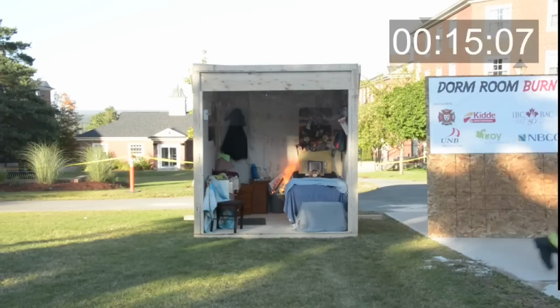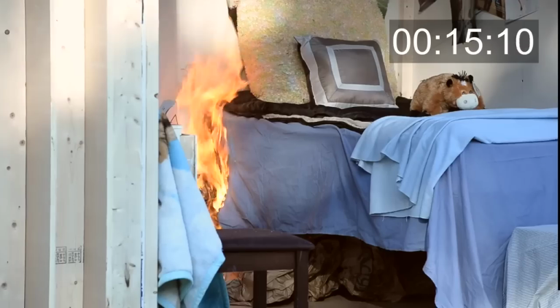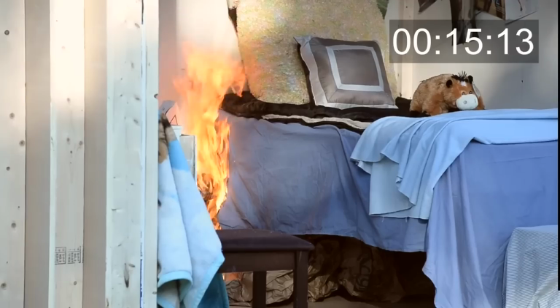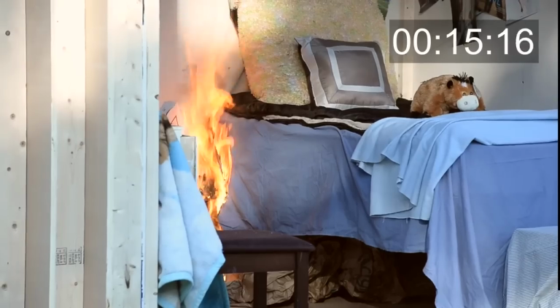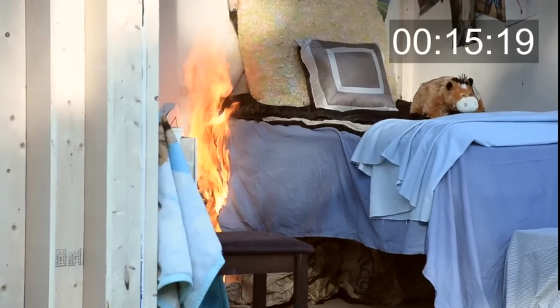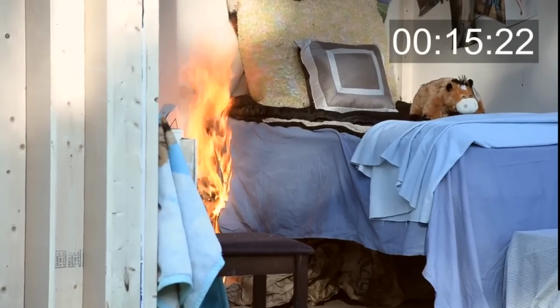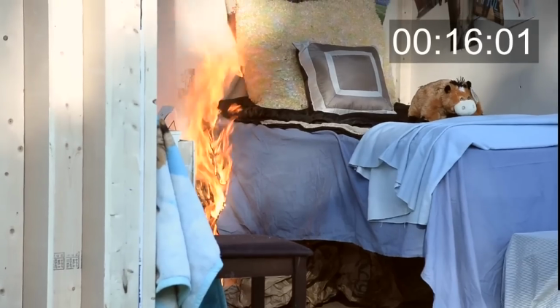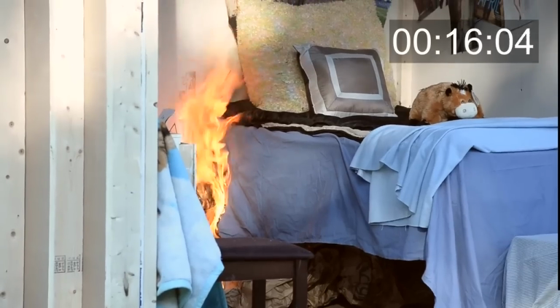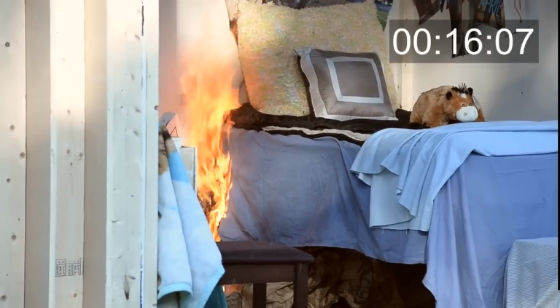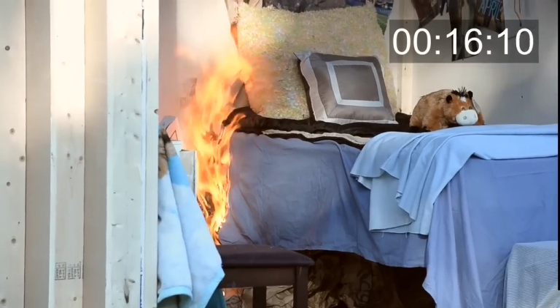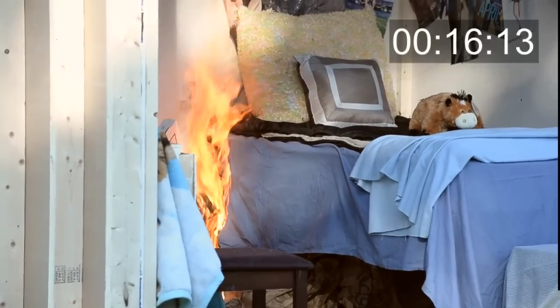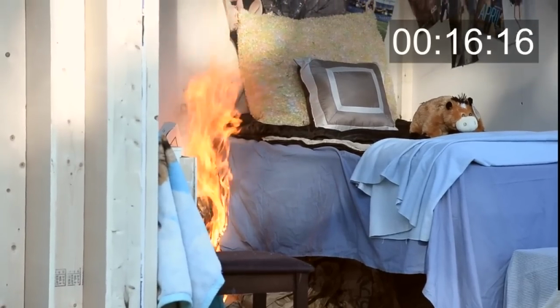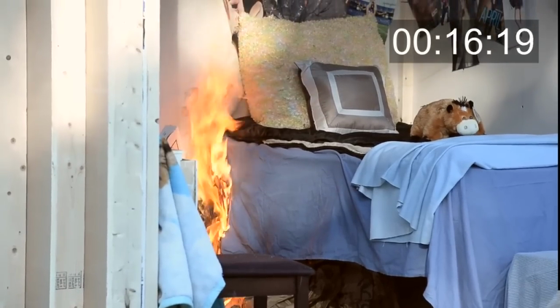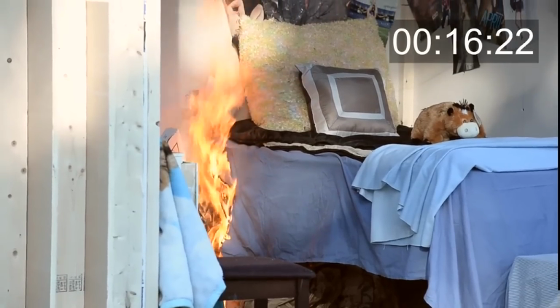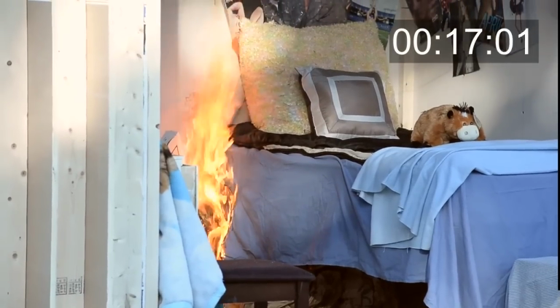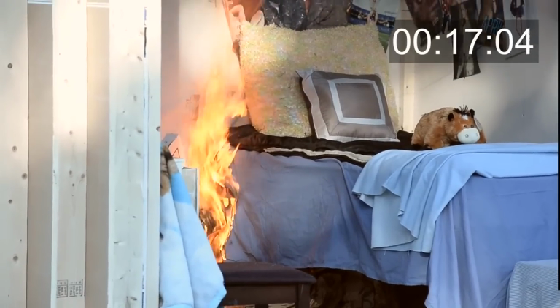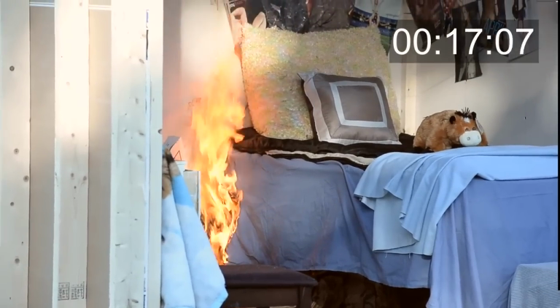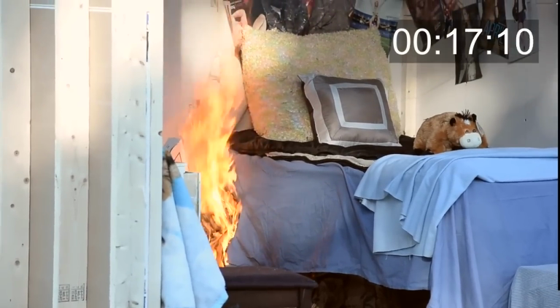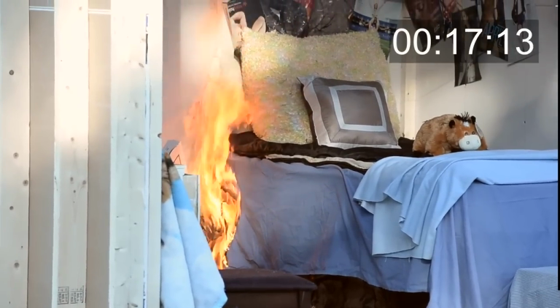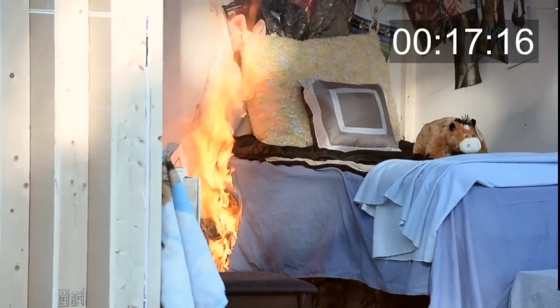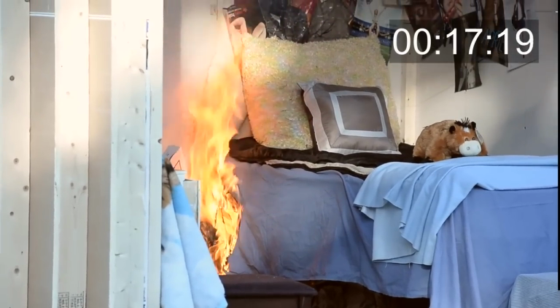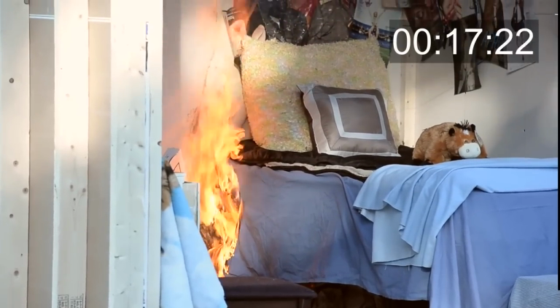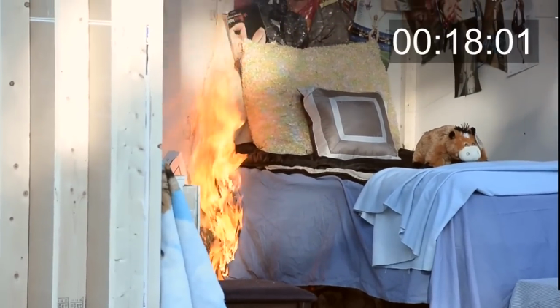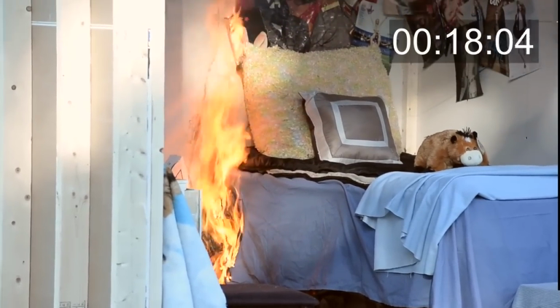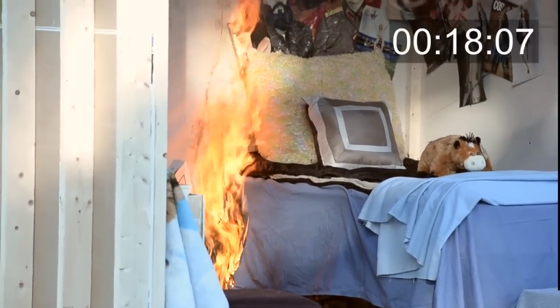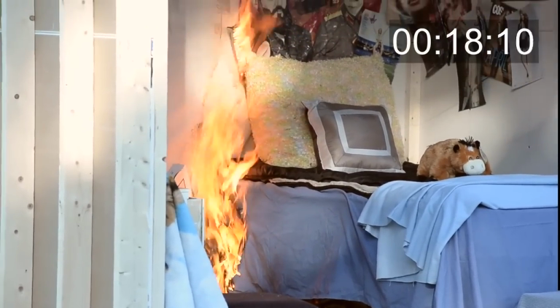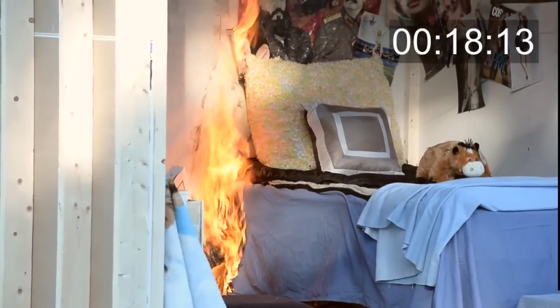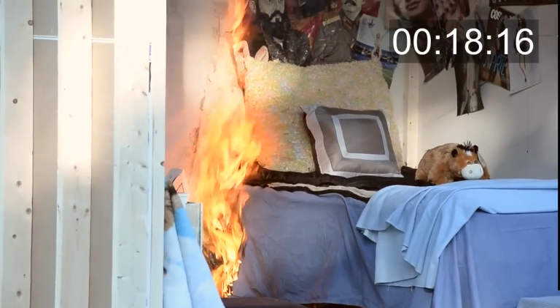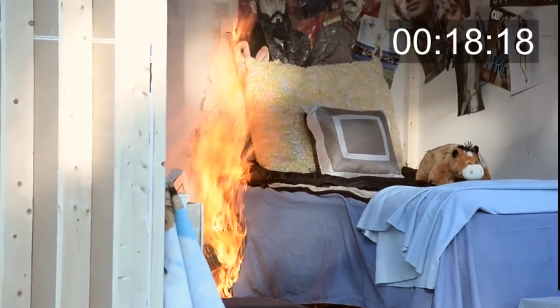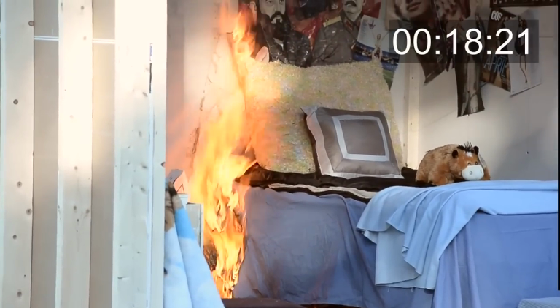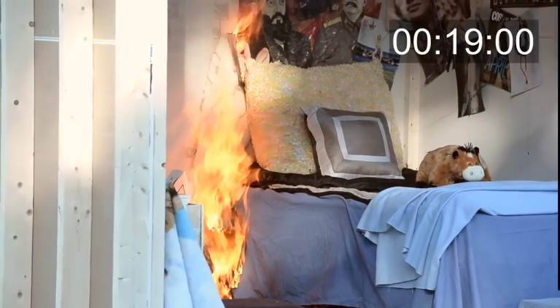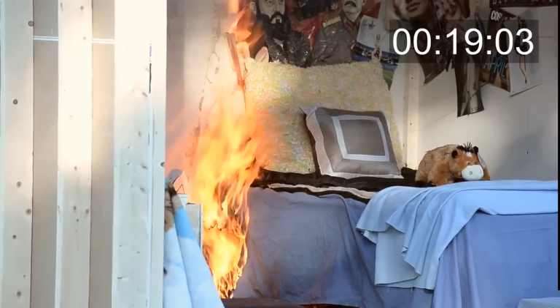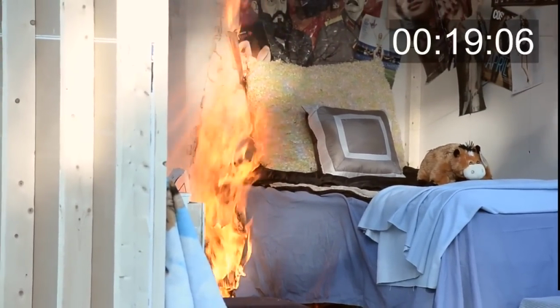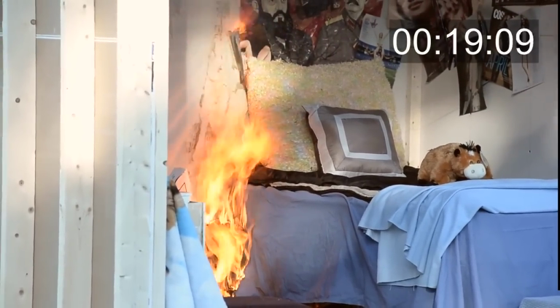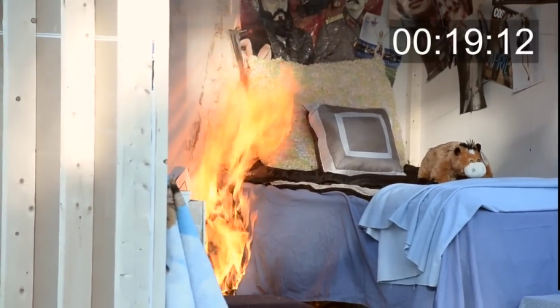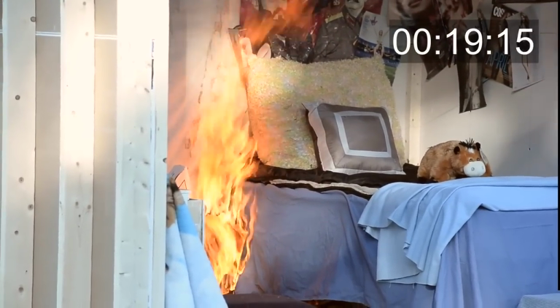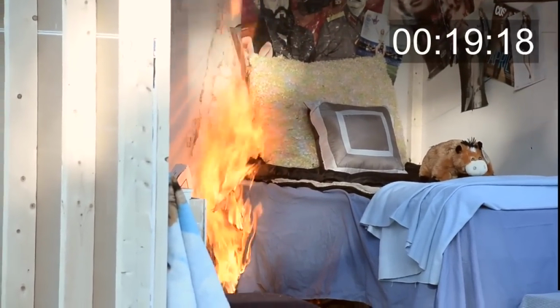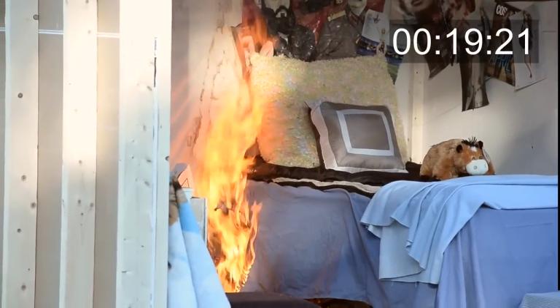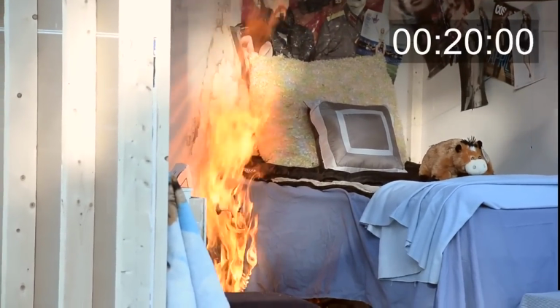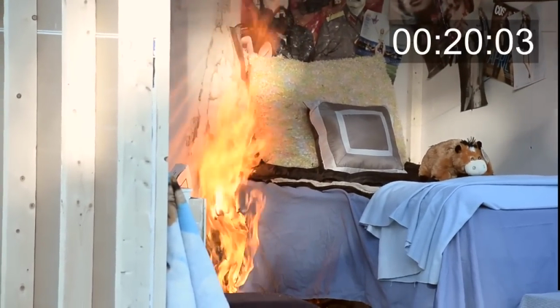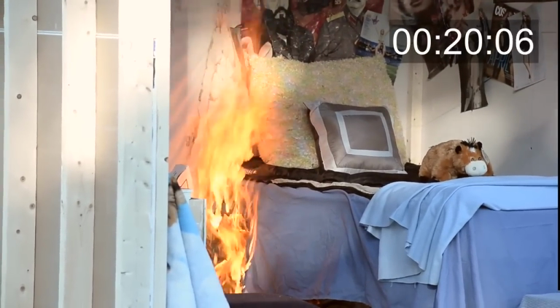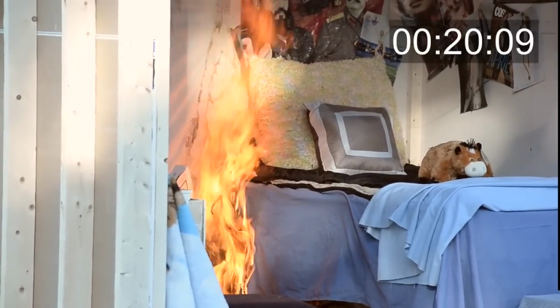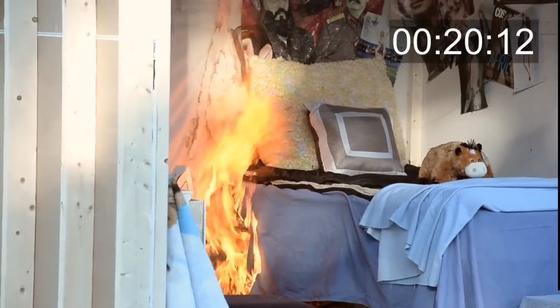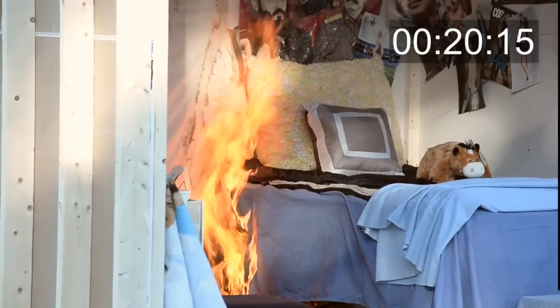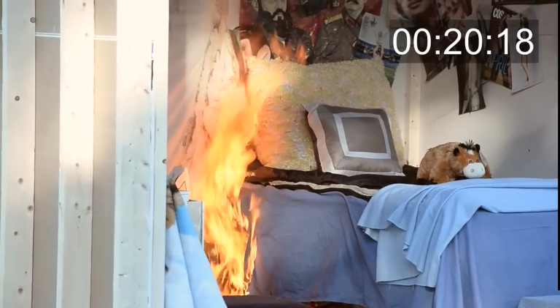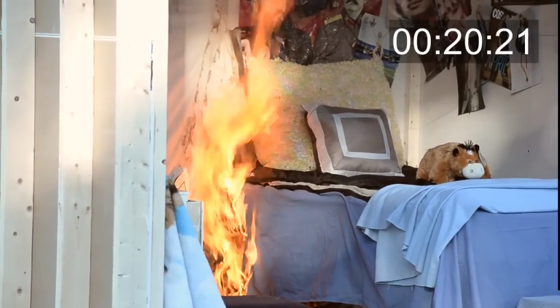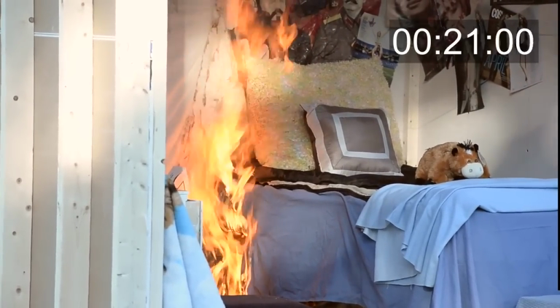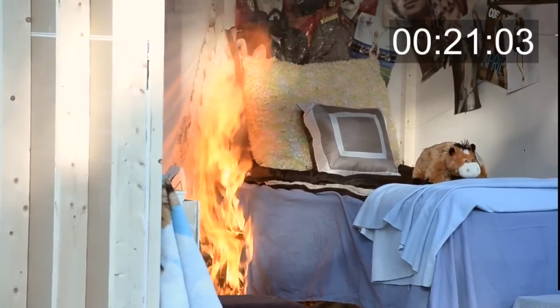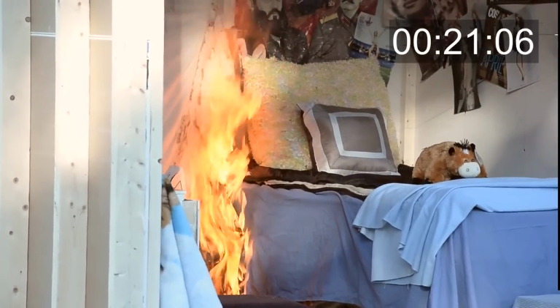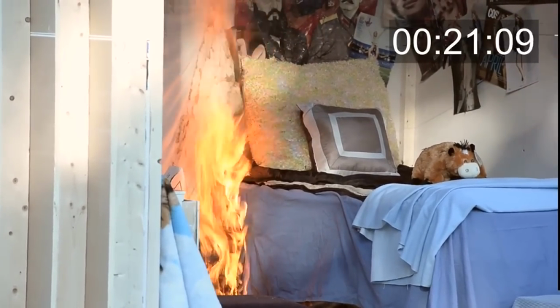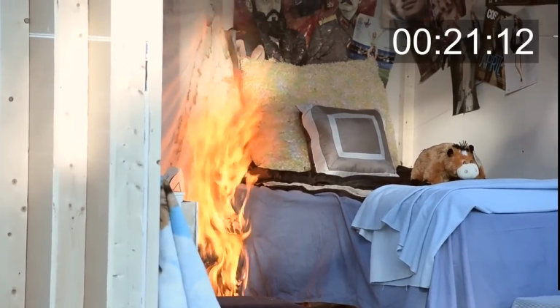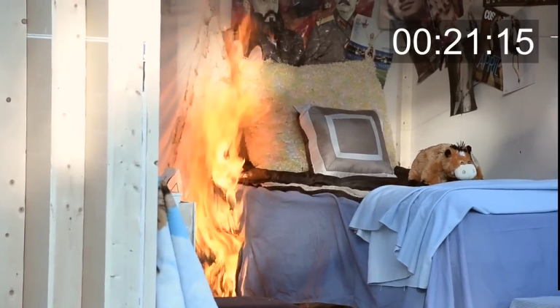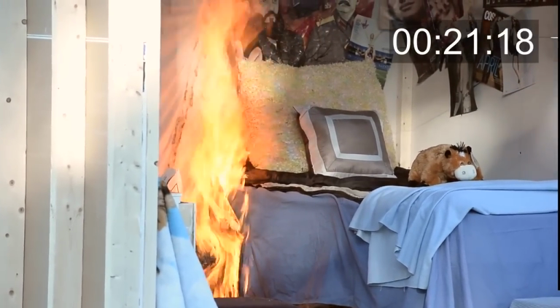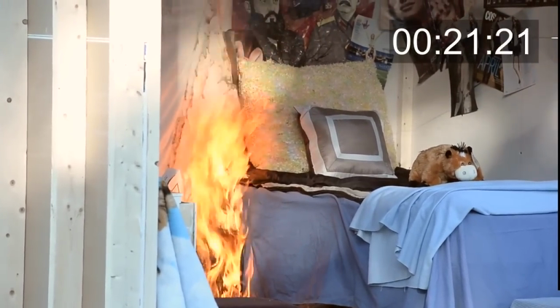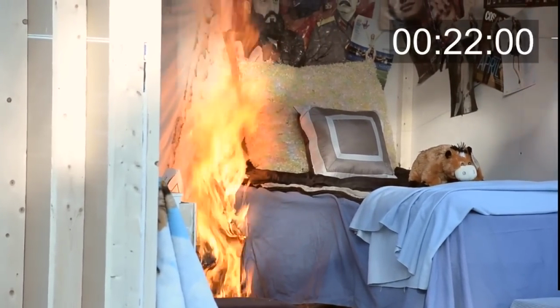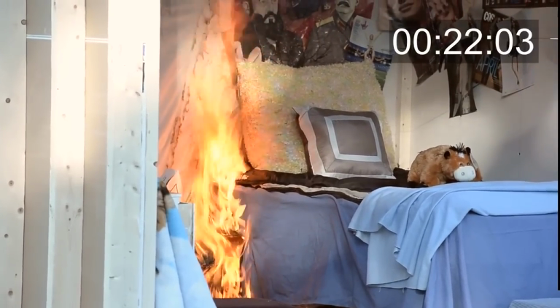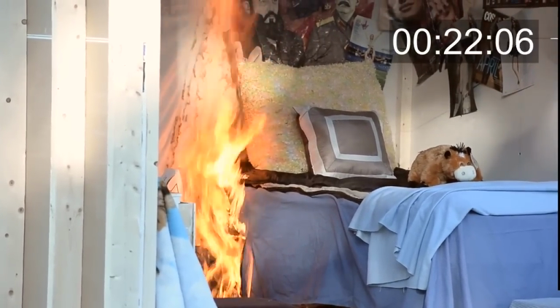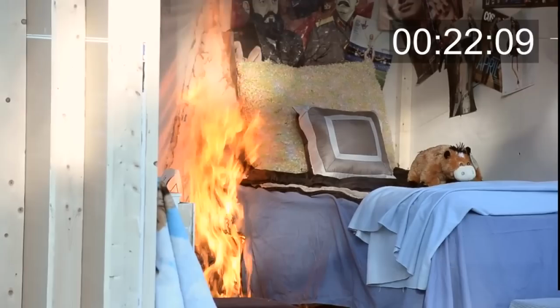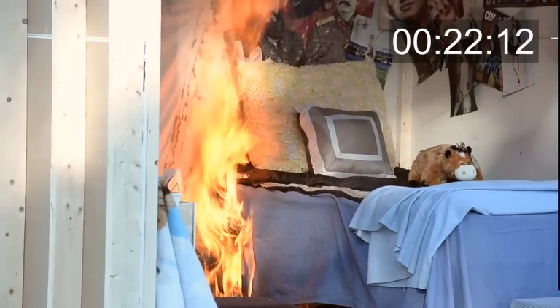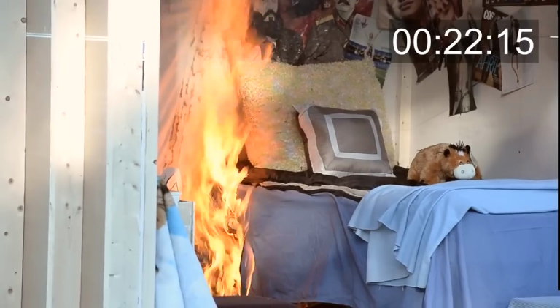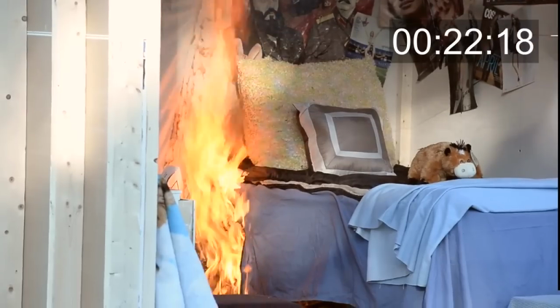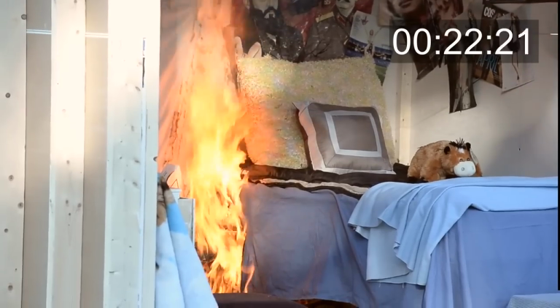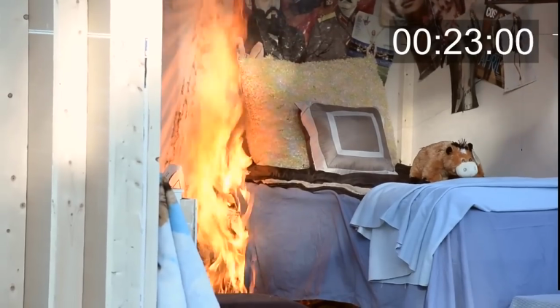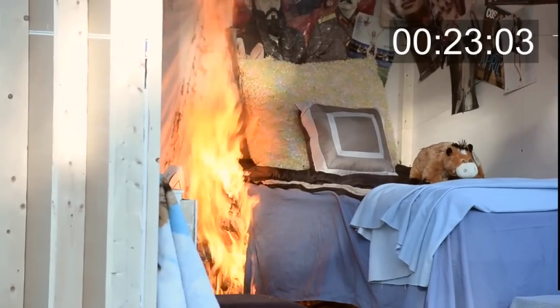What I want you to watch for is how long it takes the smoke alarm to activate, and when the smoke alarm fails — because it will fail once the heat gets to a certain point. We're also going to have some temperatures for you. That was really quick — we're looking at 21, 22 seconds.